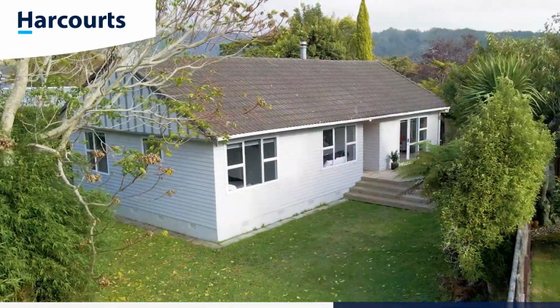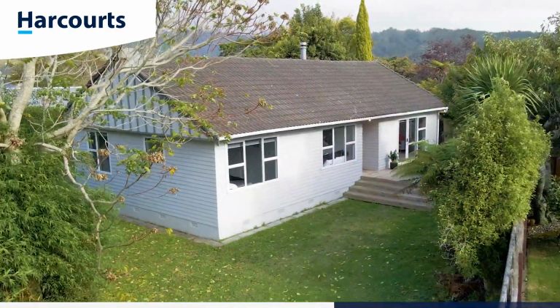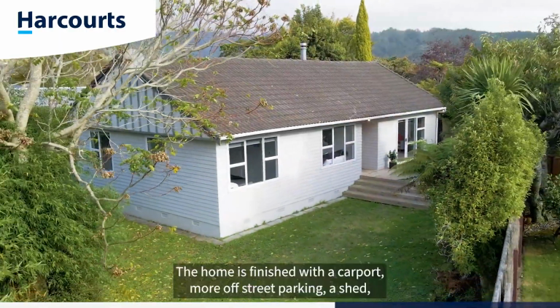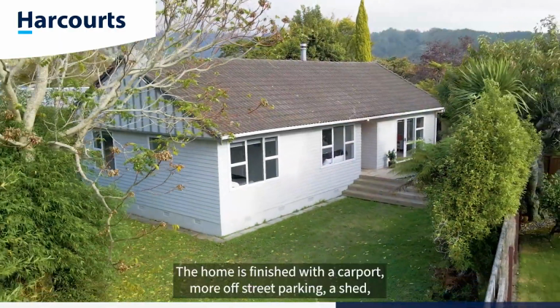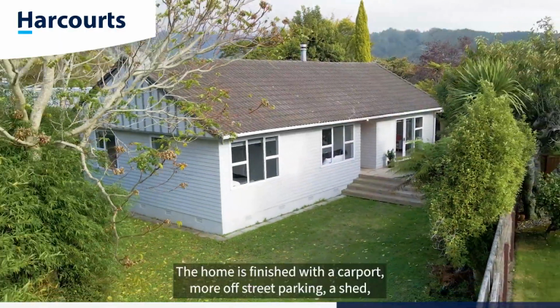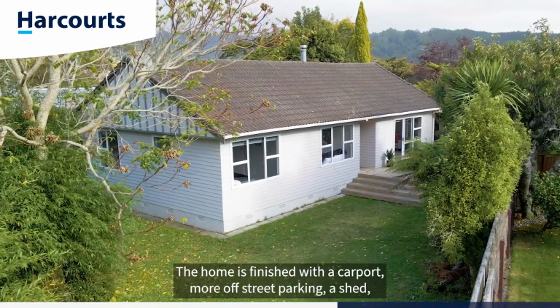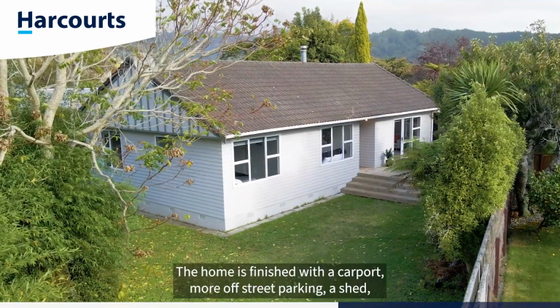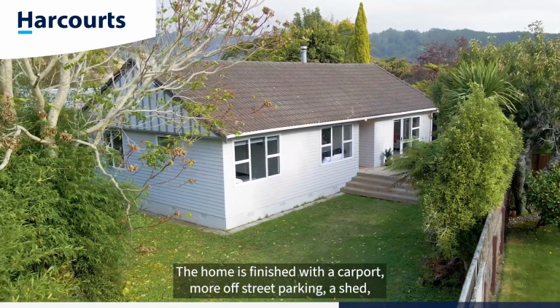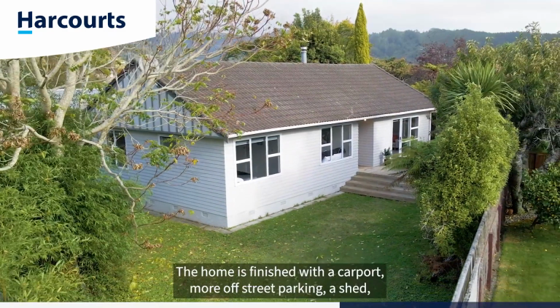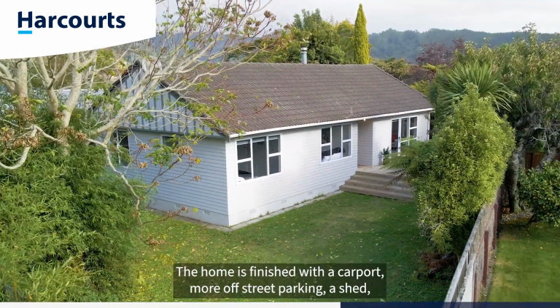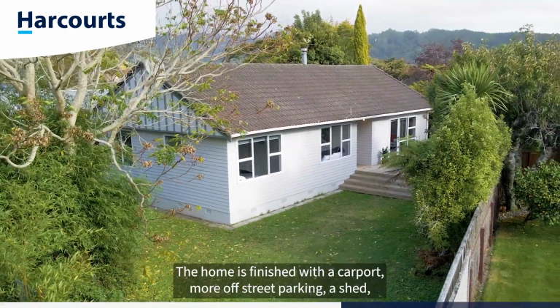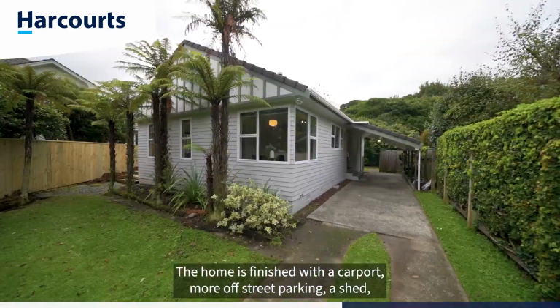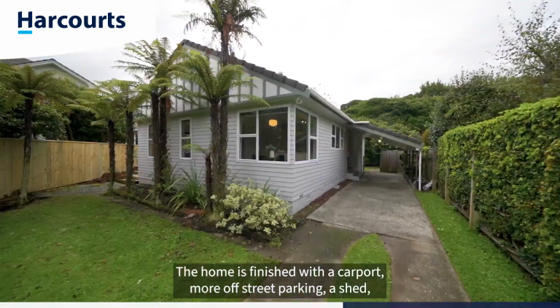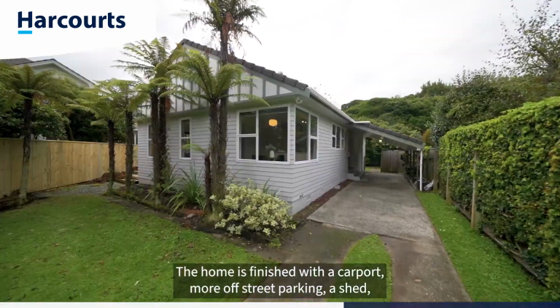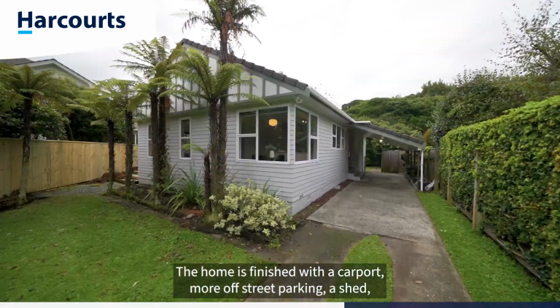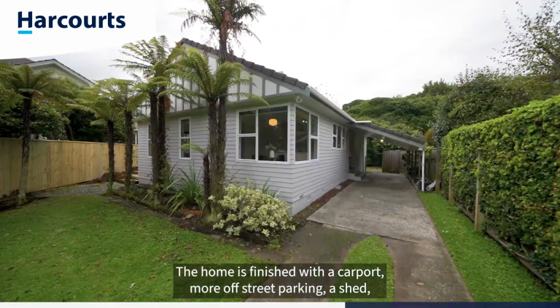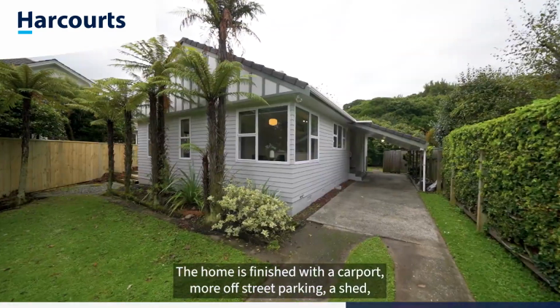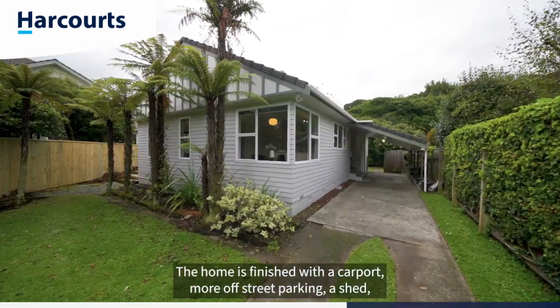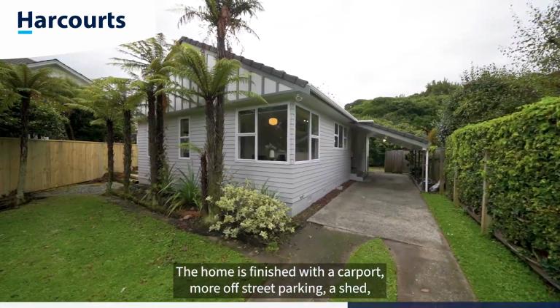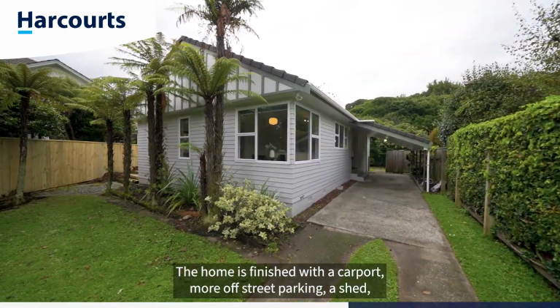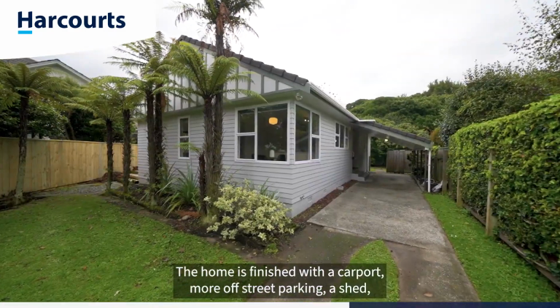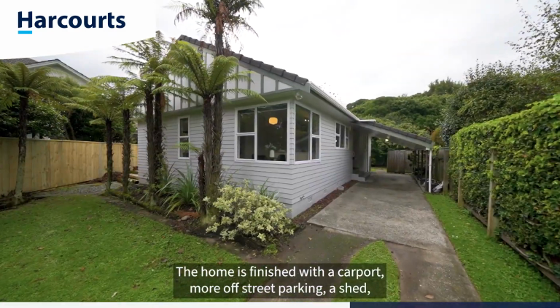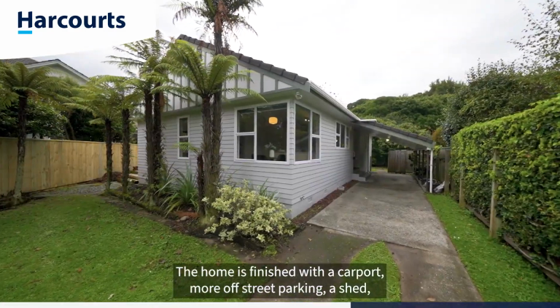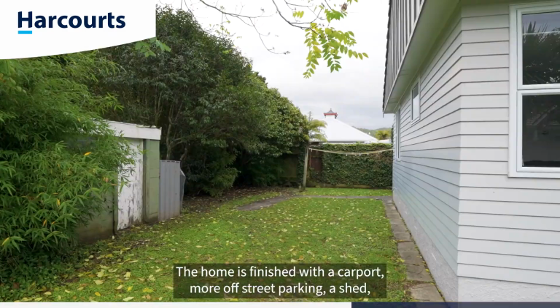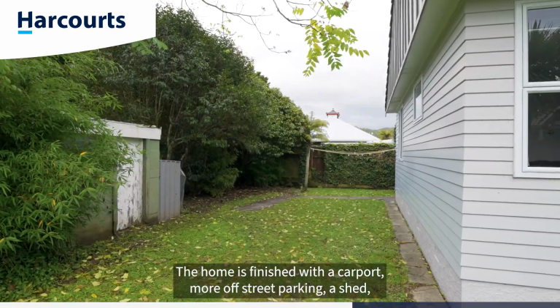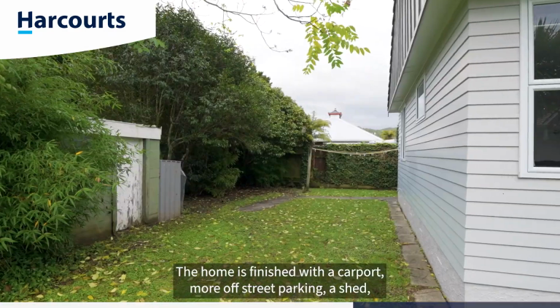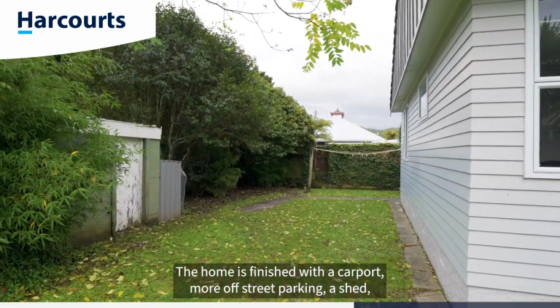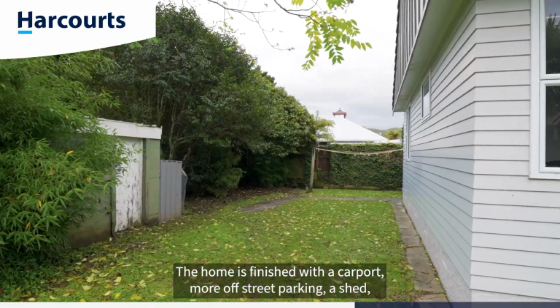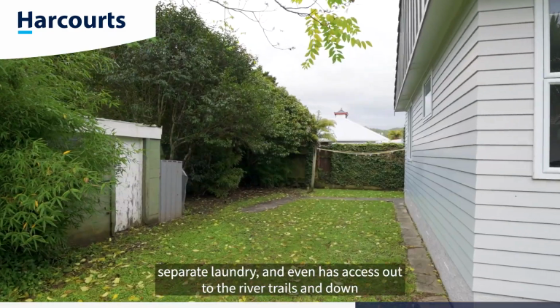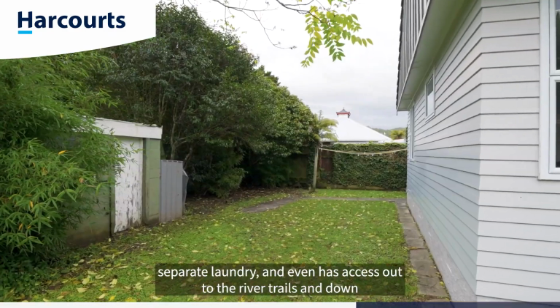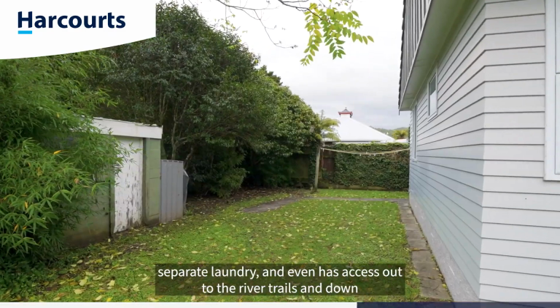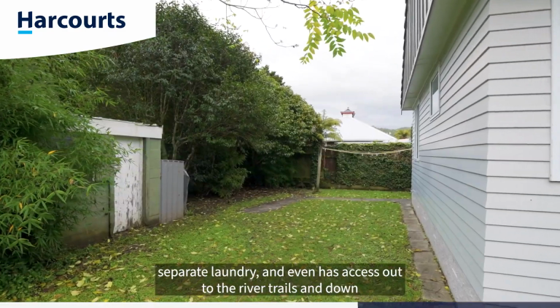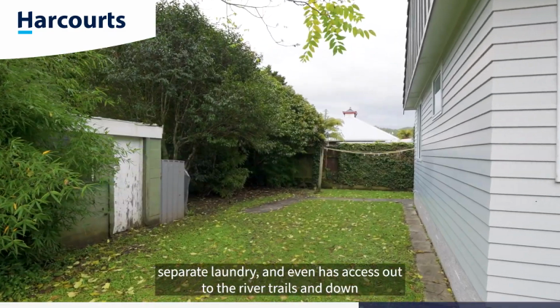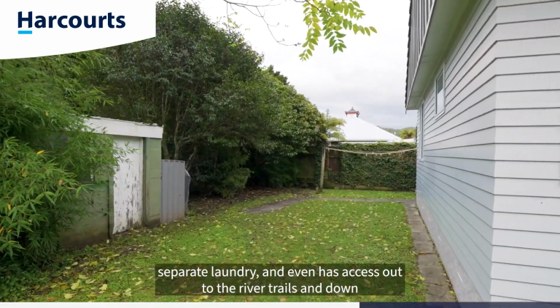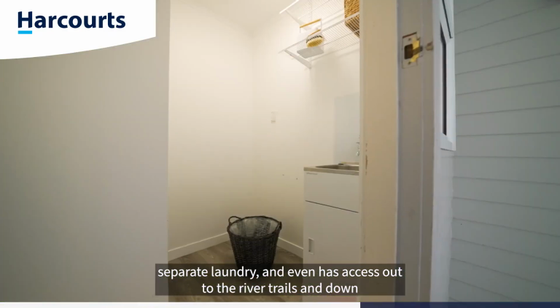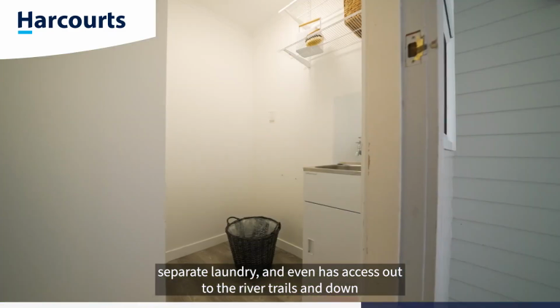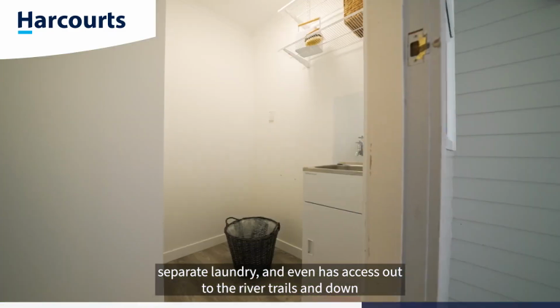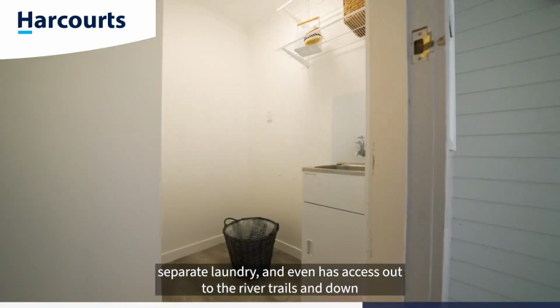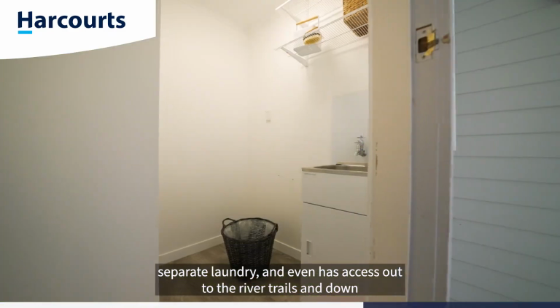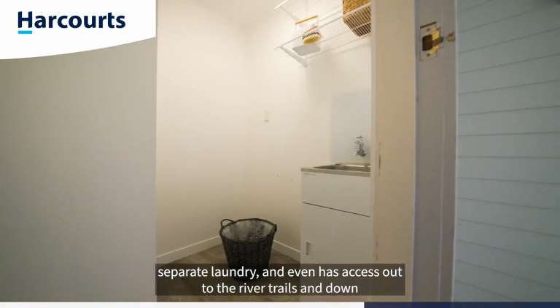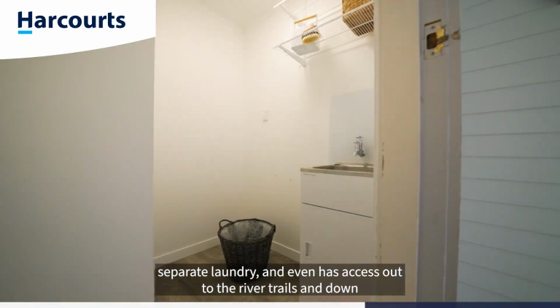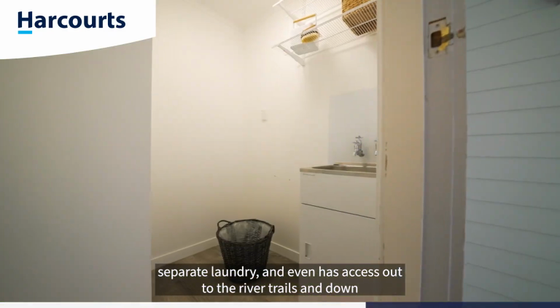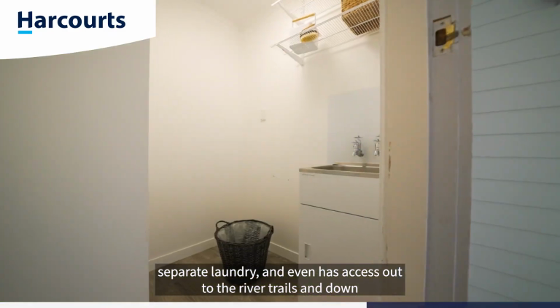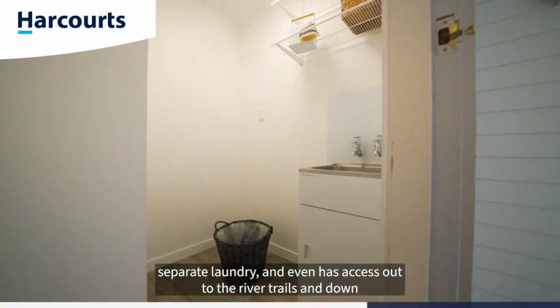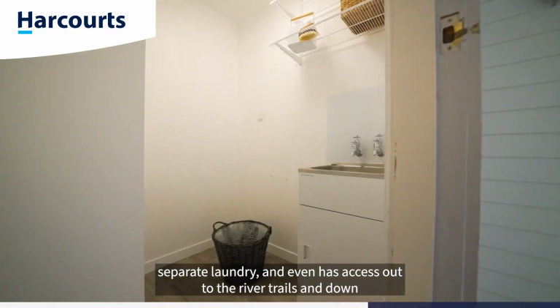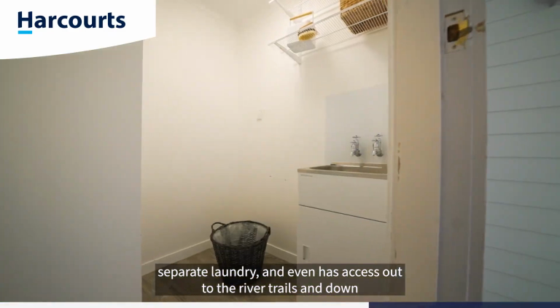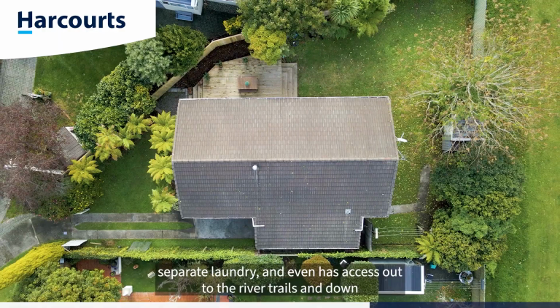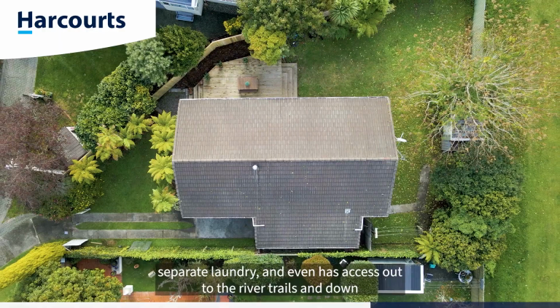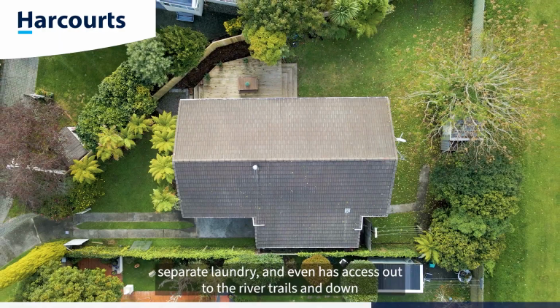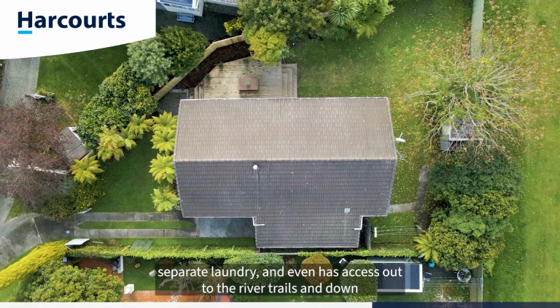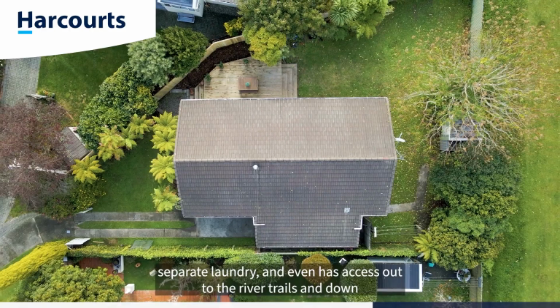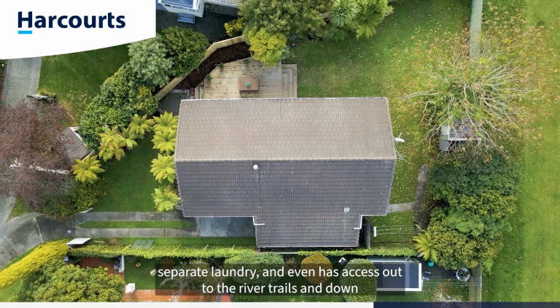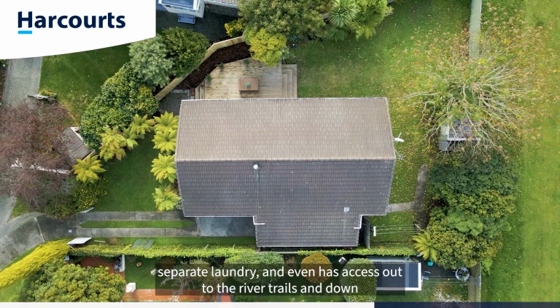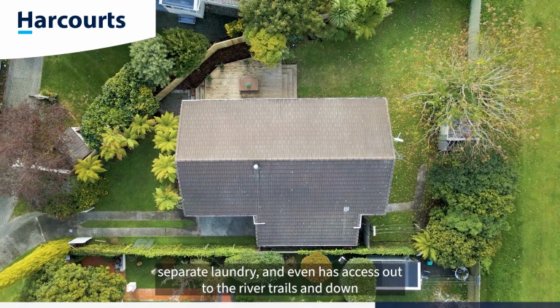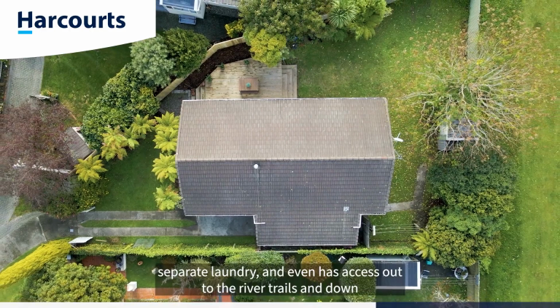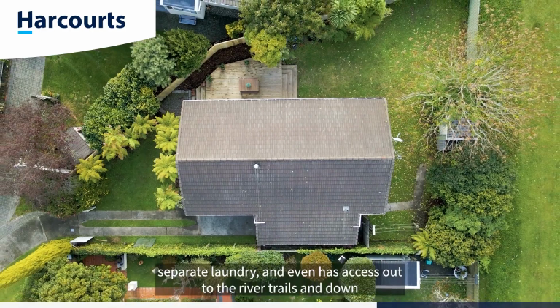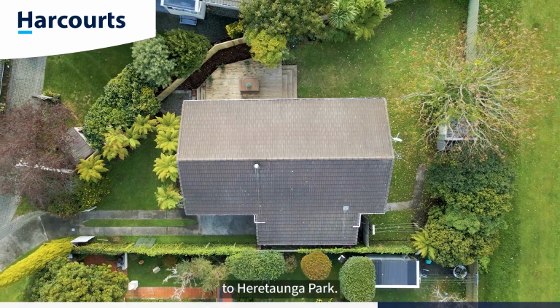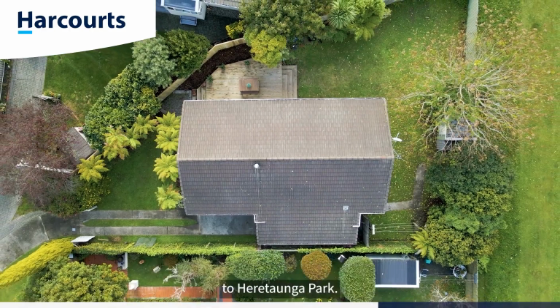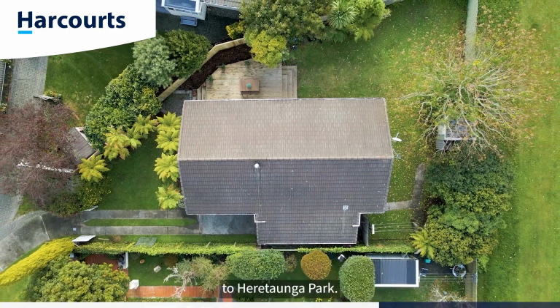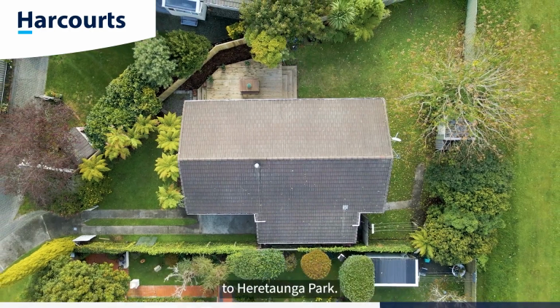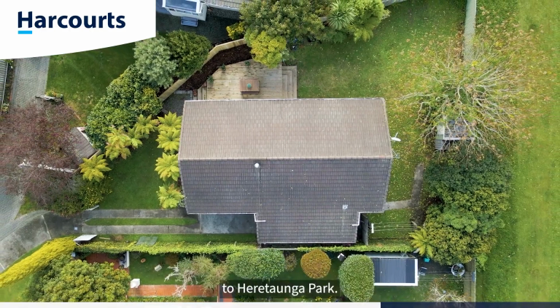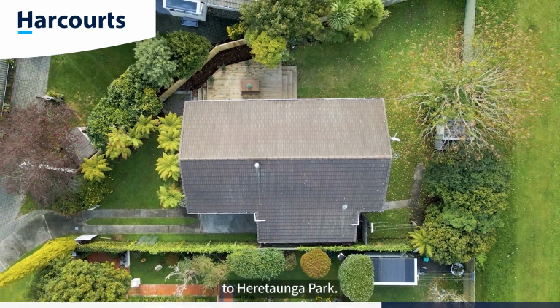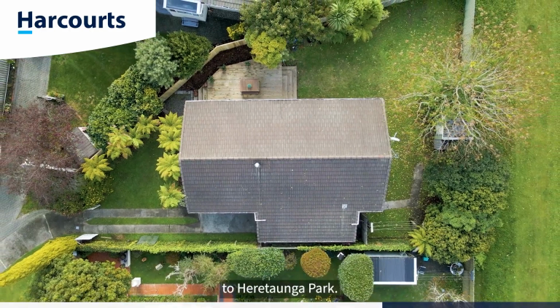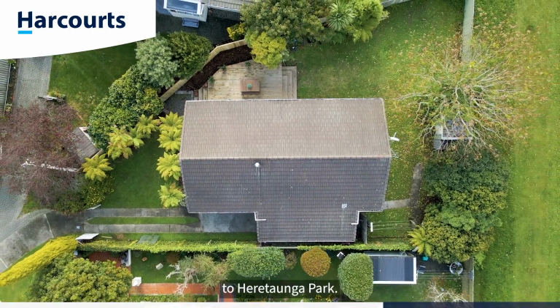The home is finished with a carport, more off-street parking, a shed, separate laundry, and even has access out to the river trails and down to Hiratonga Park.